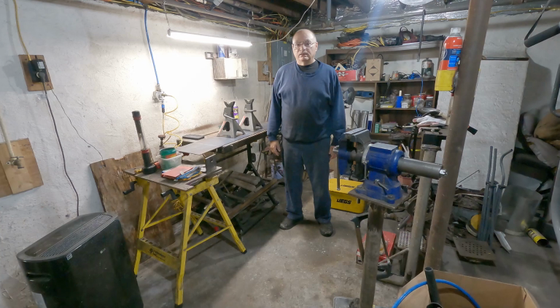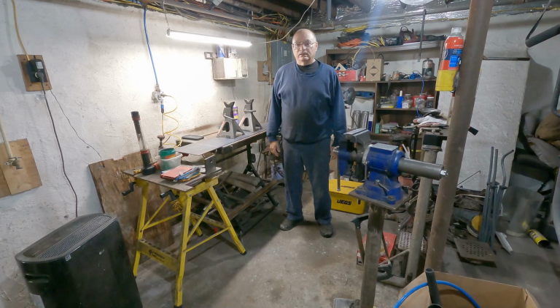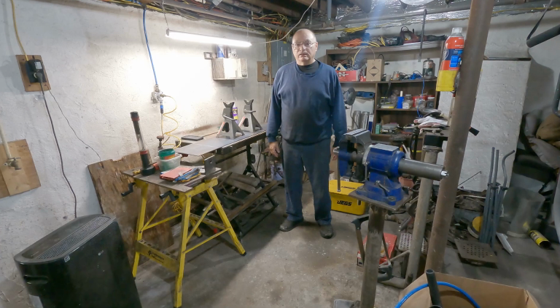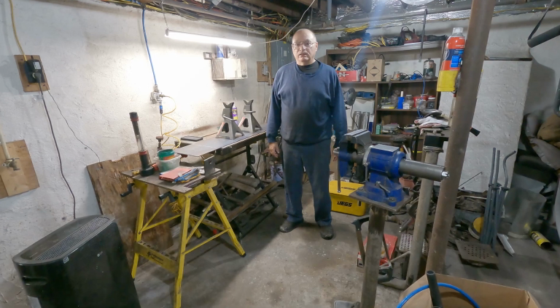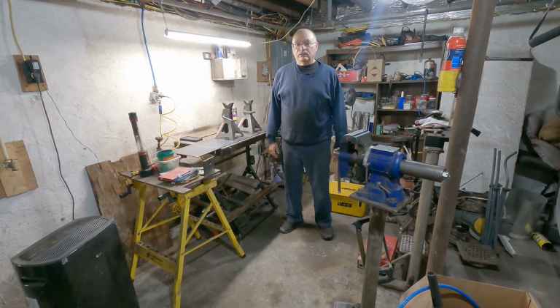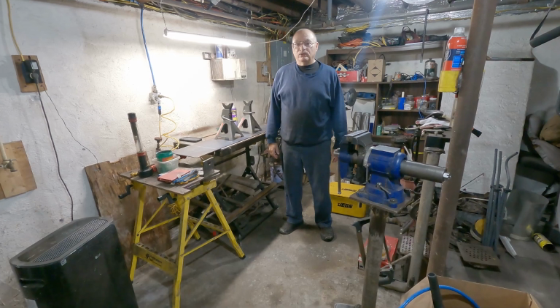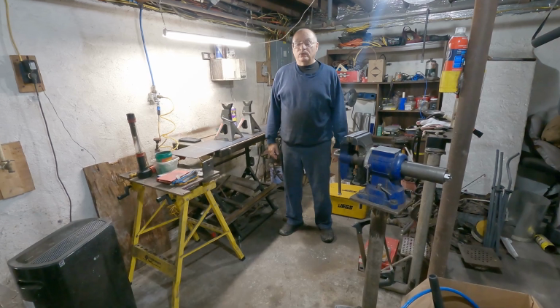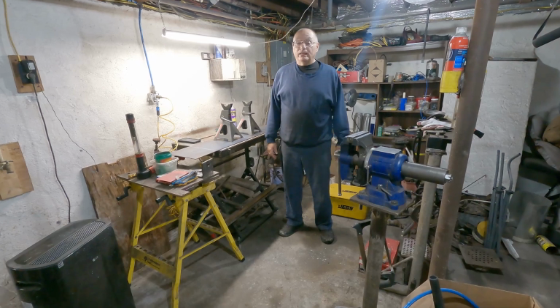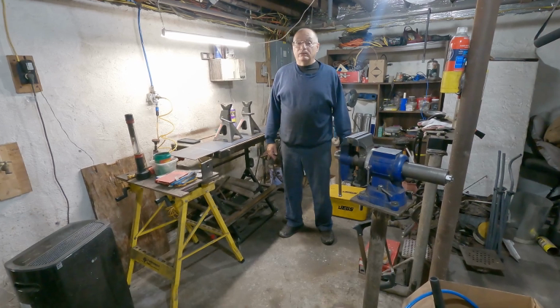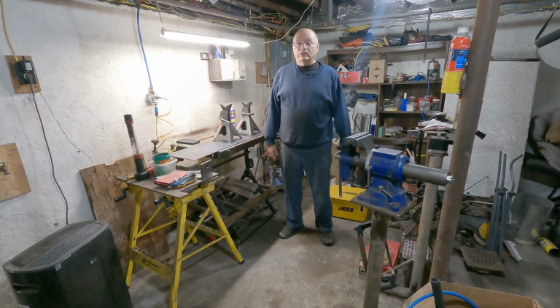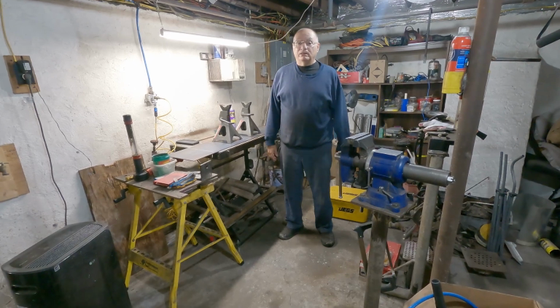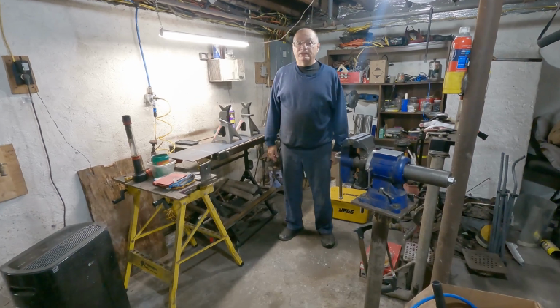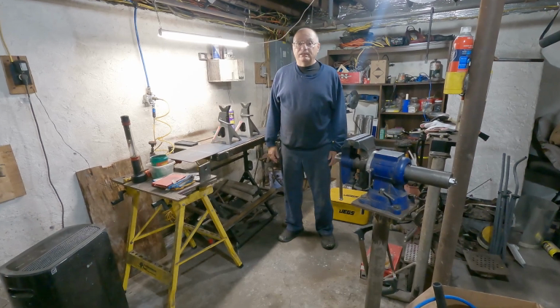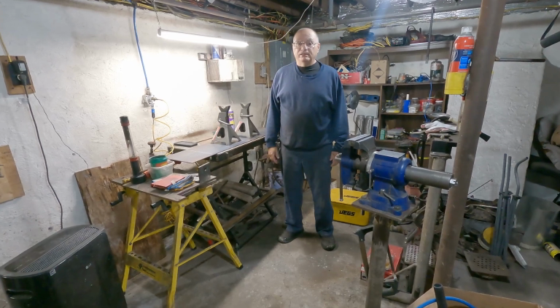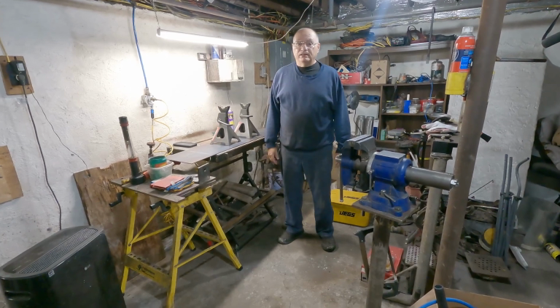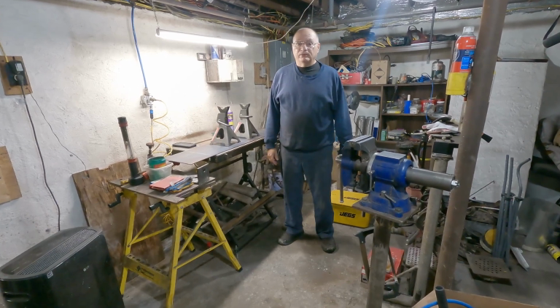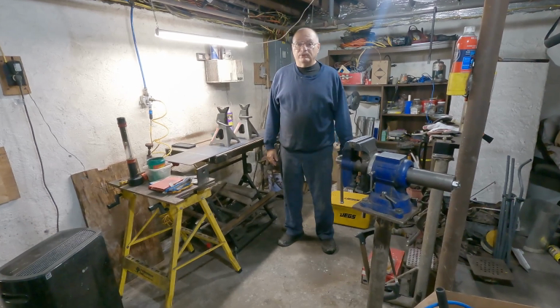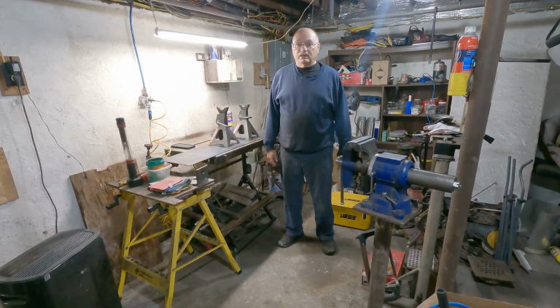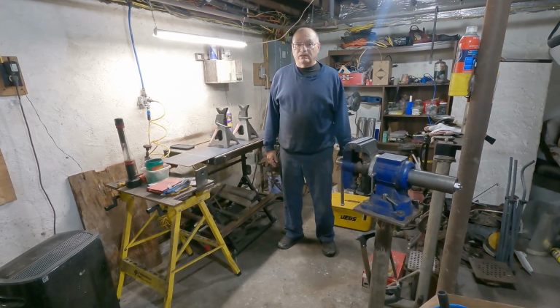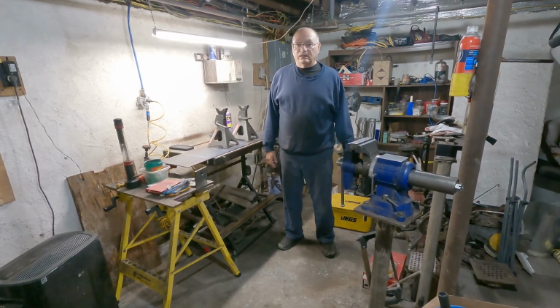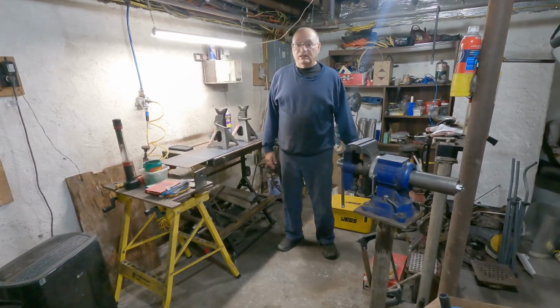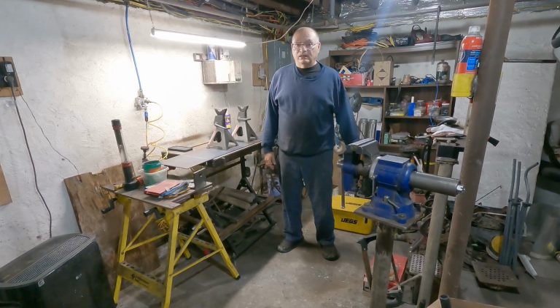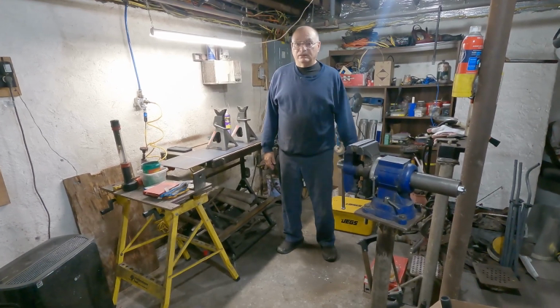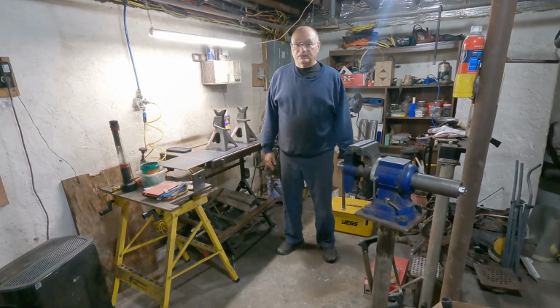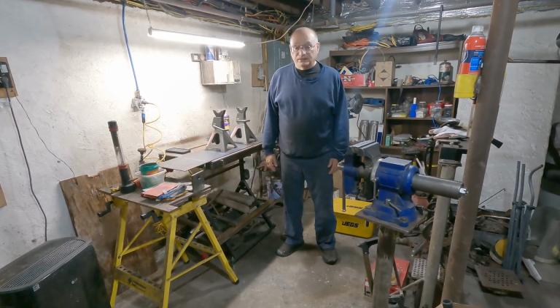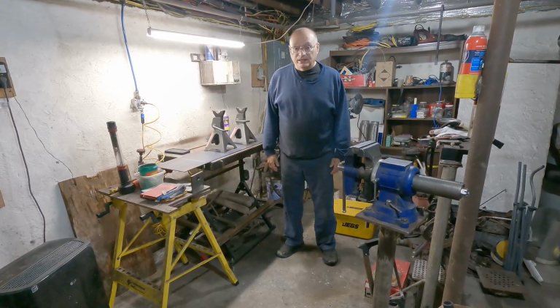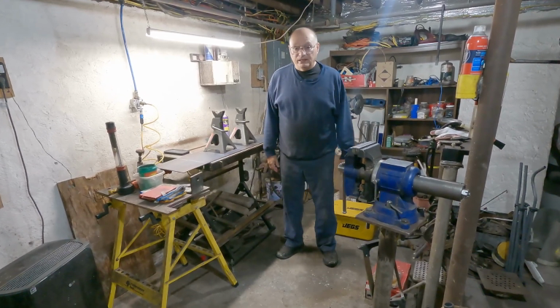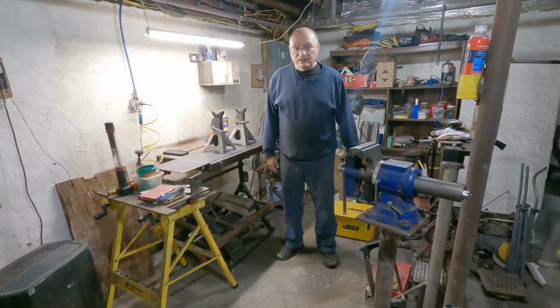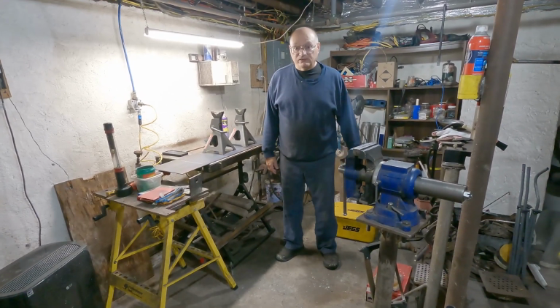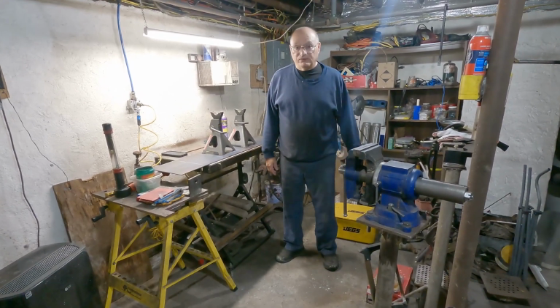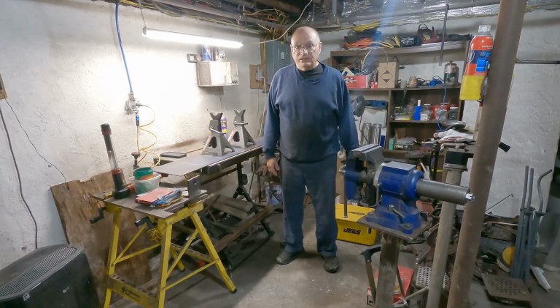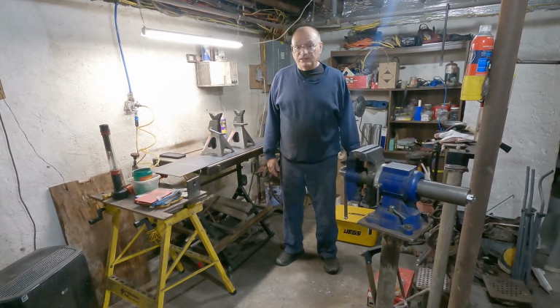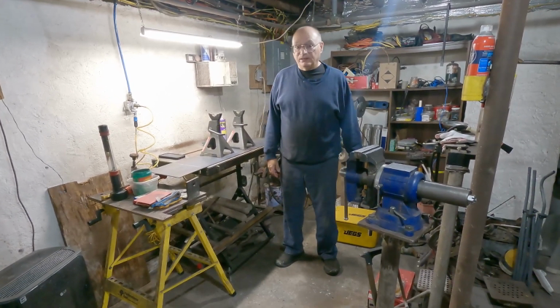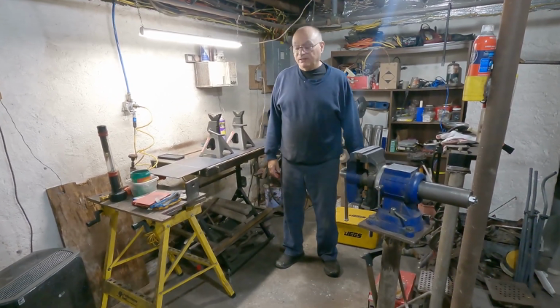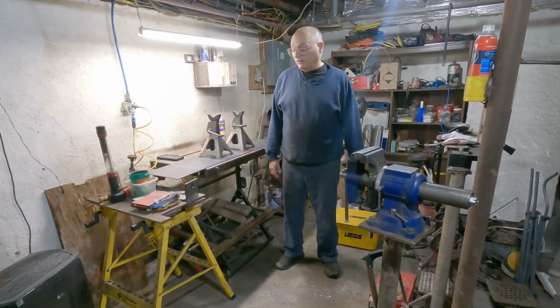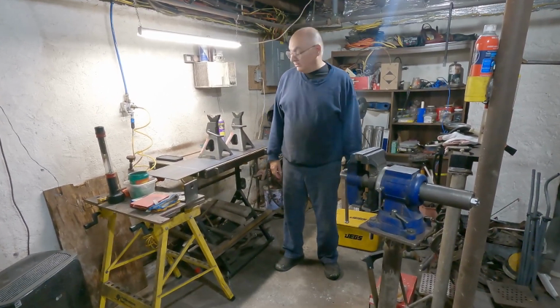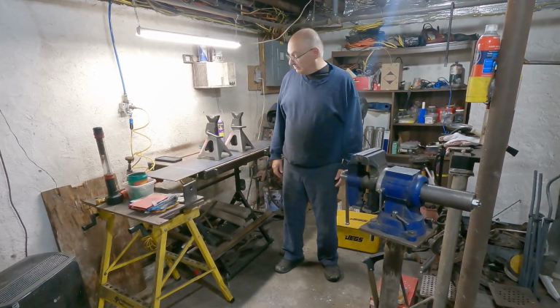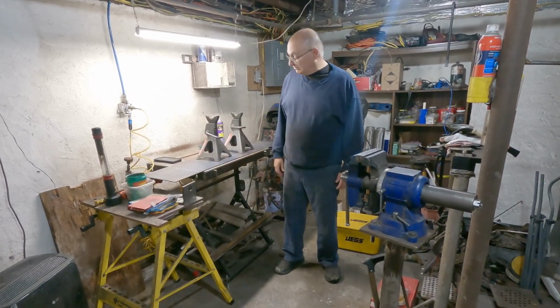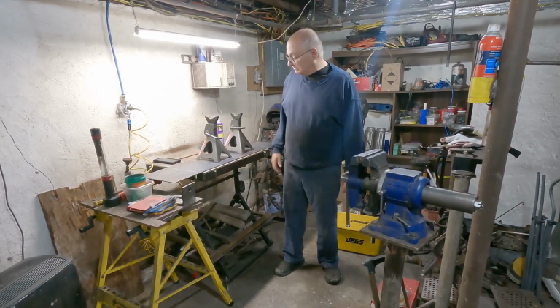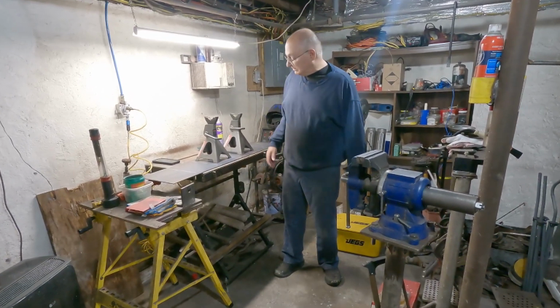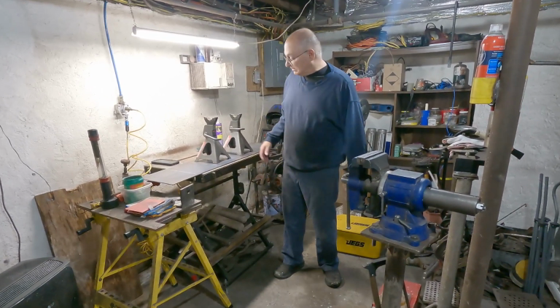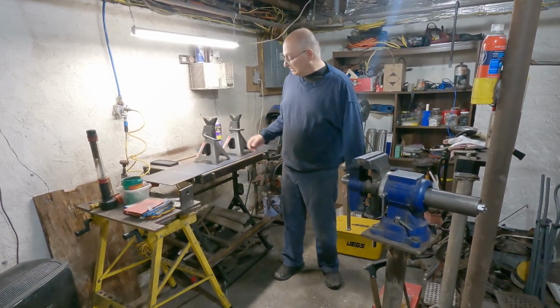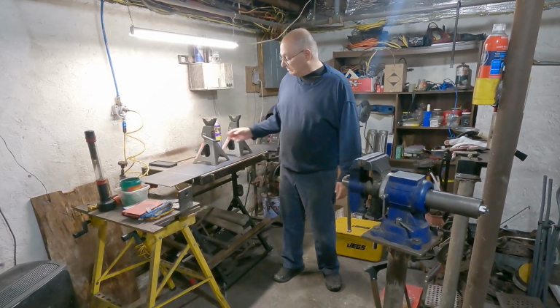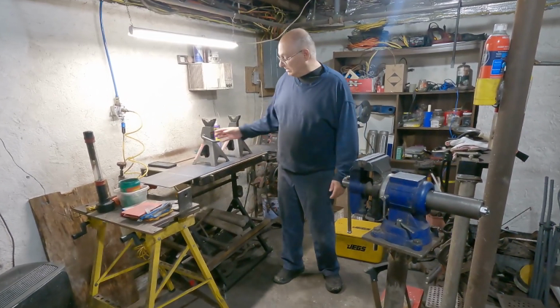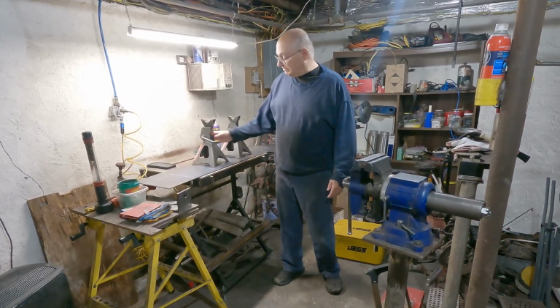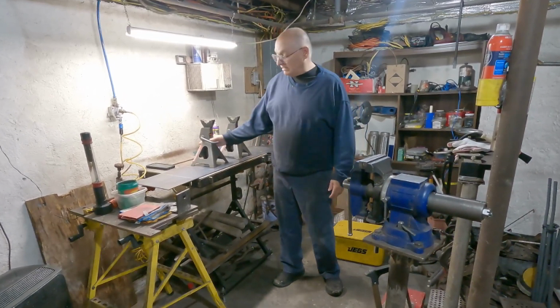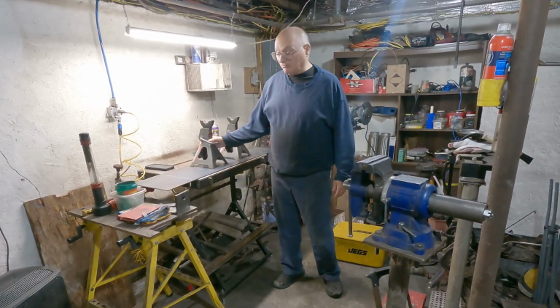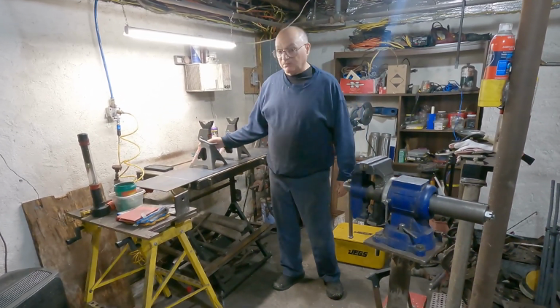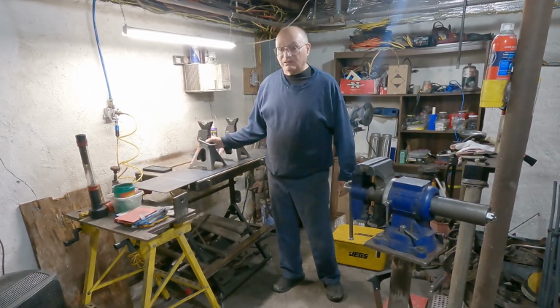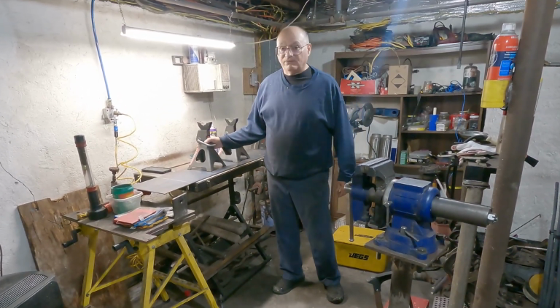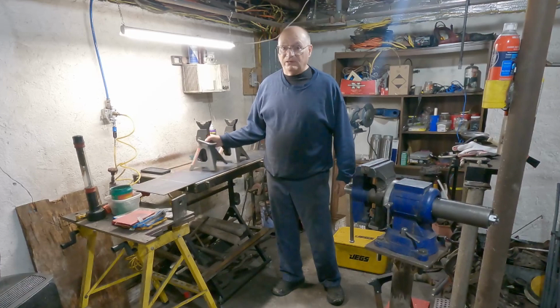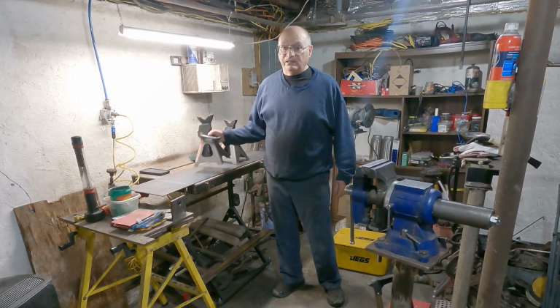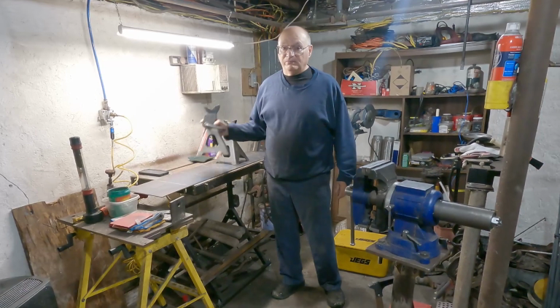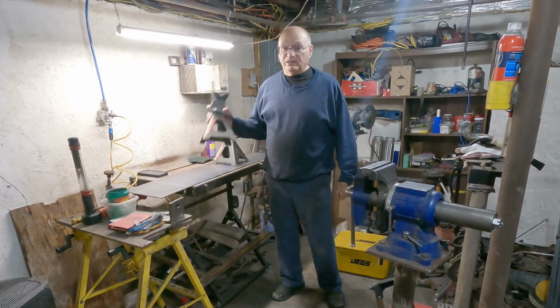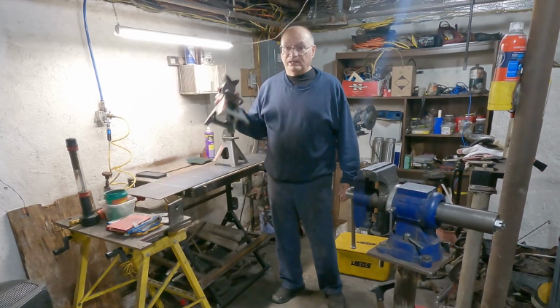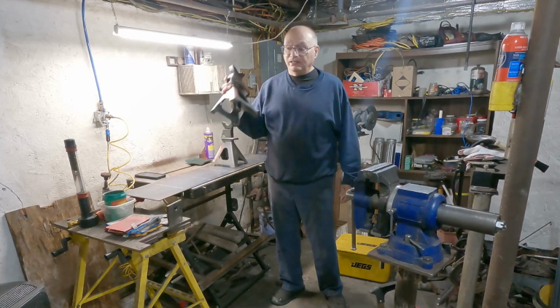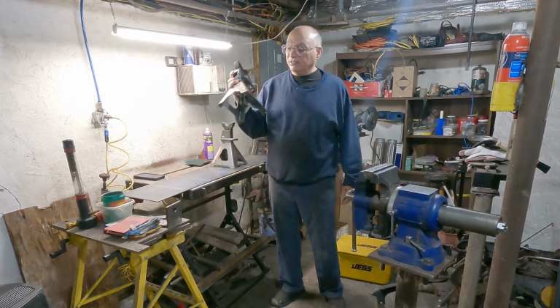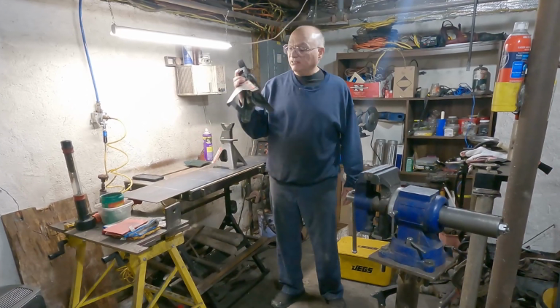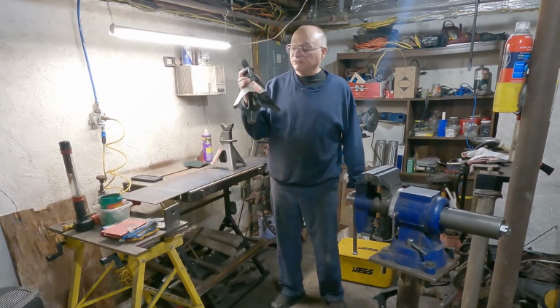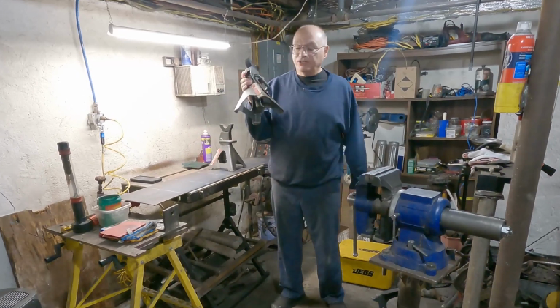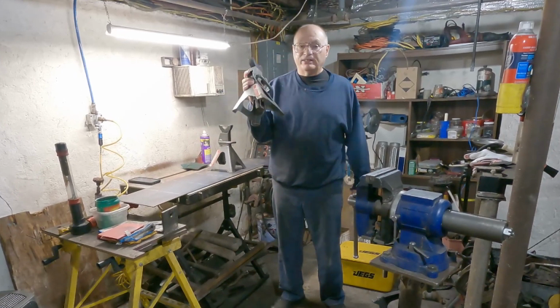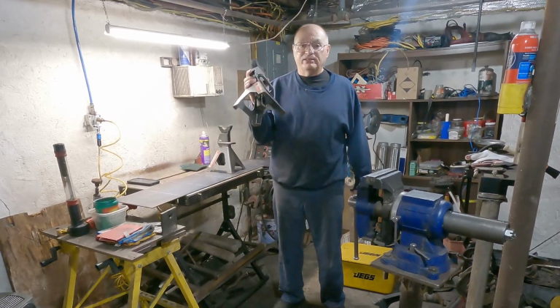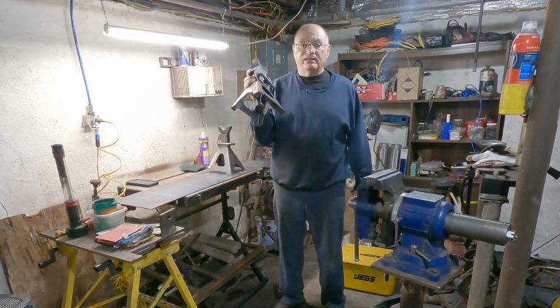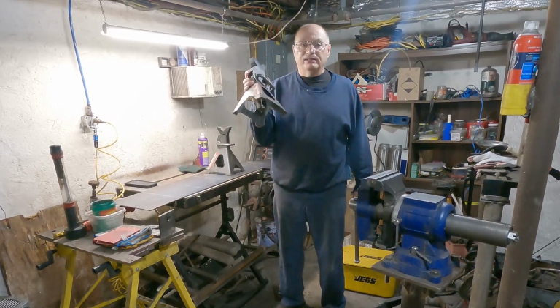Hello and welcome to ATGarage. Today's video is going to be about modifying my jack stands.